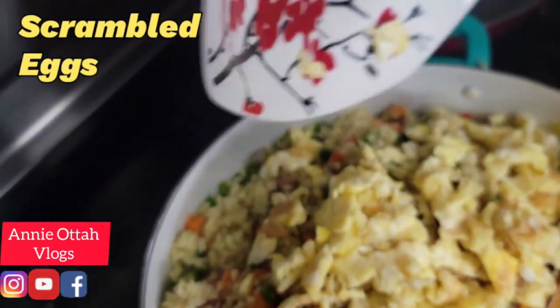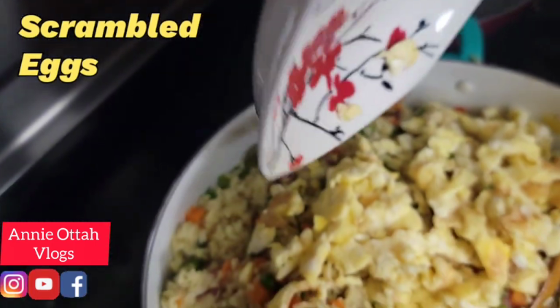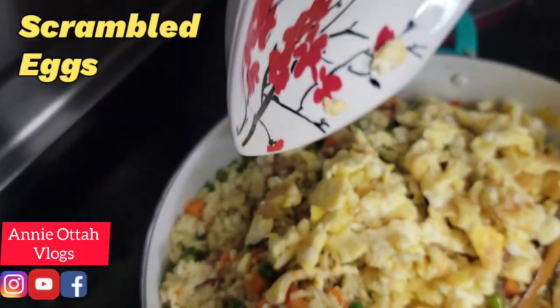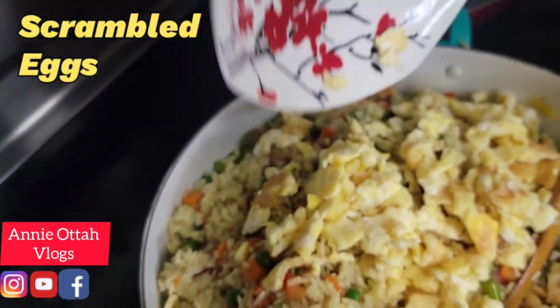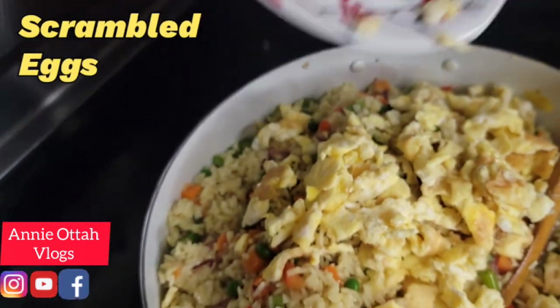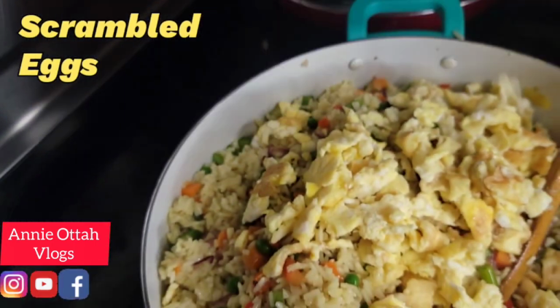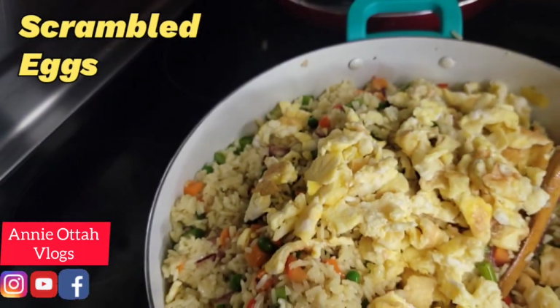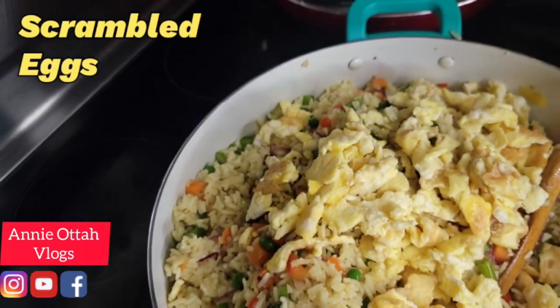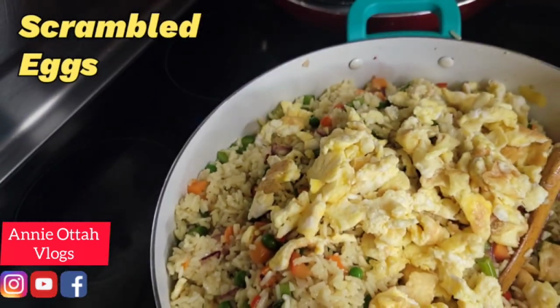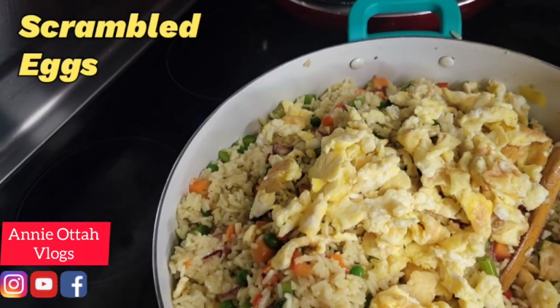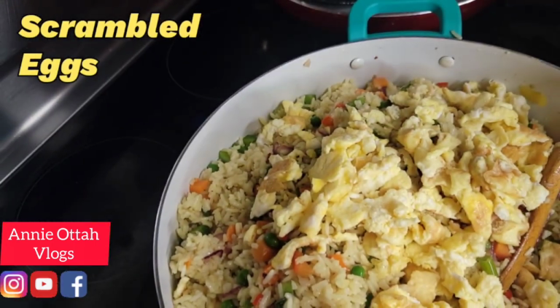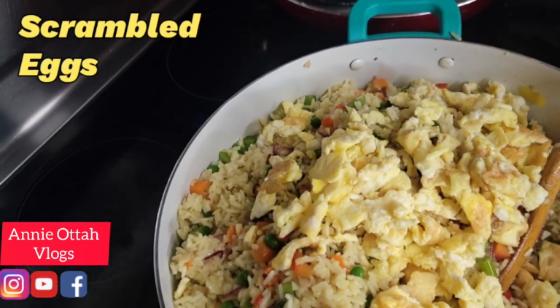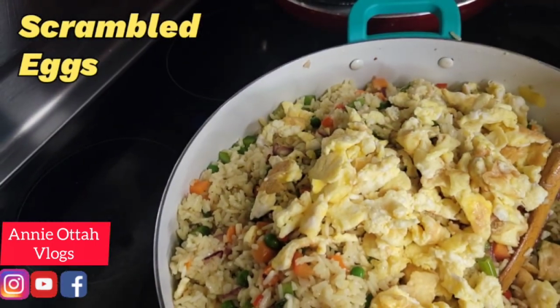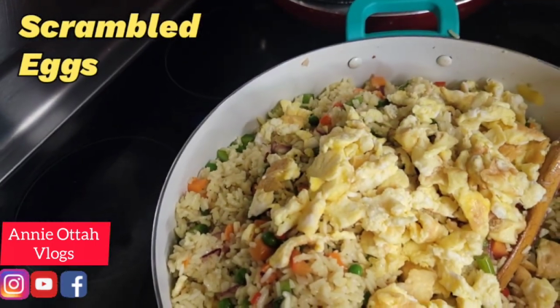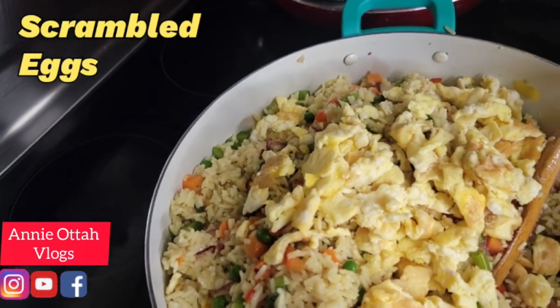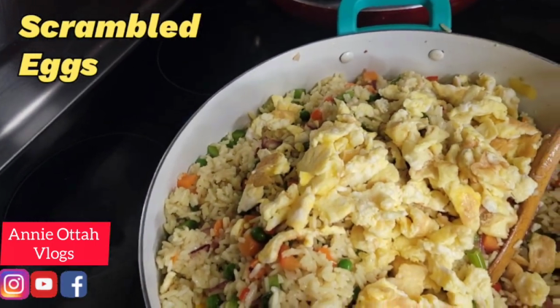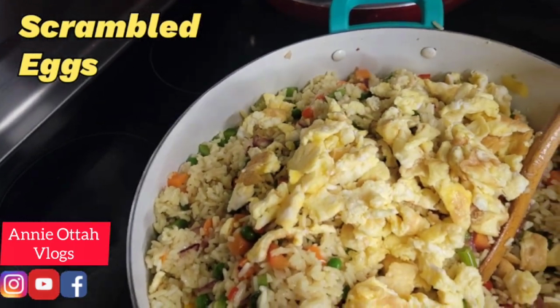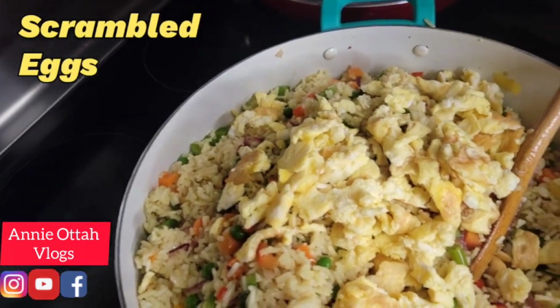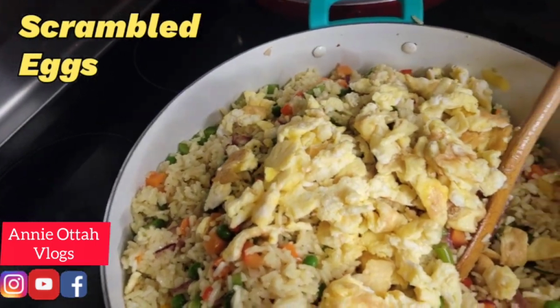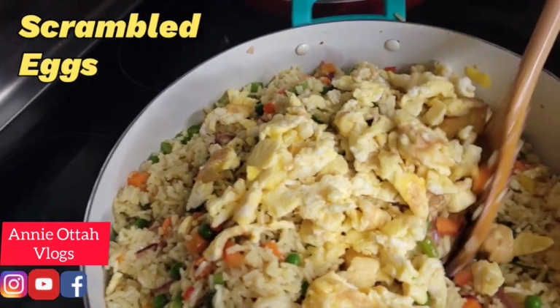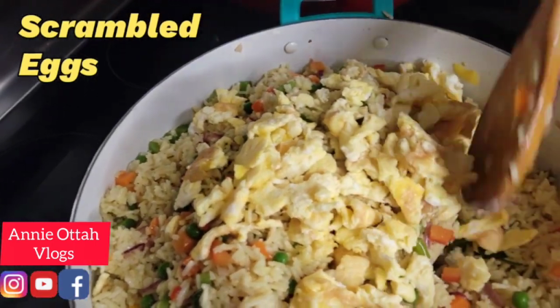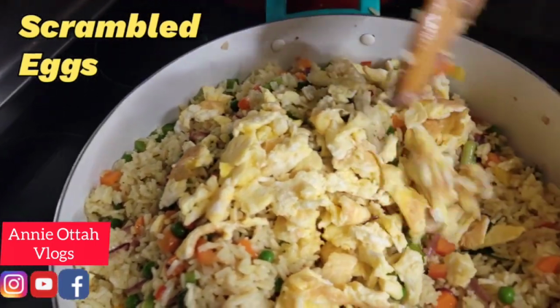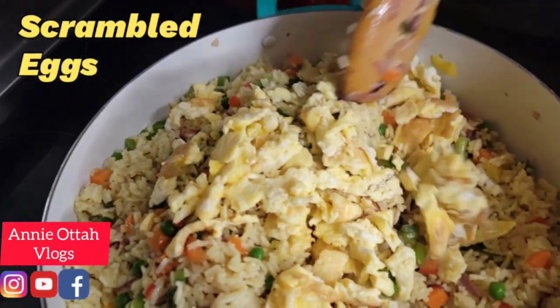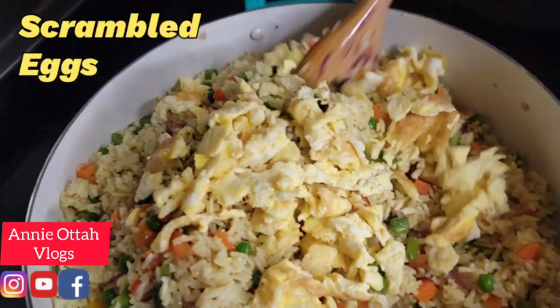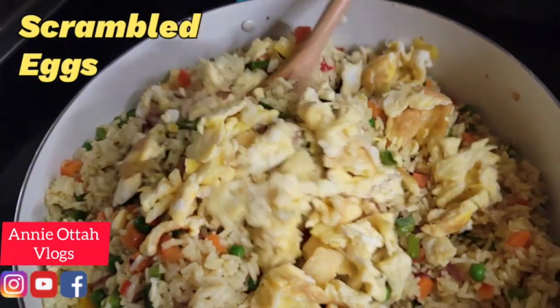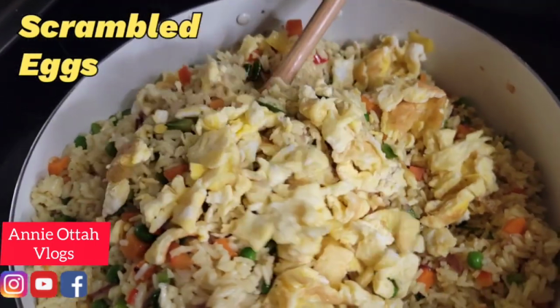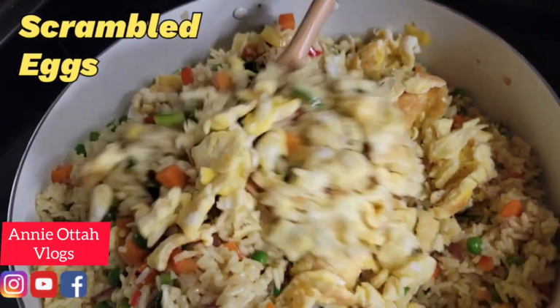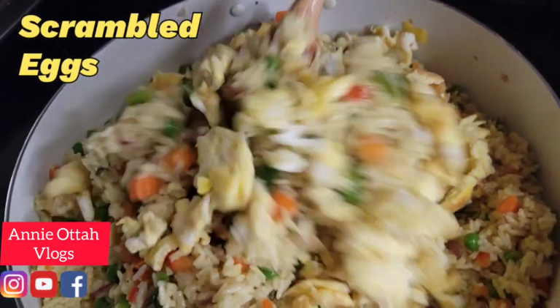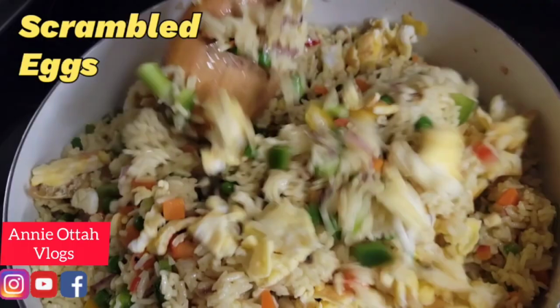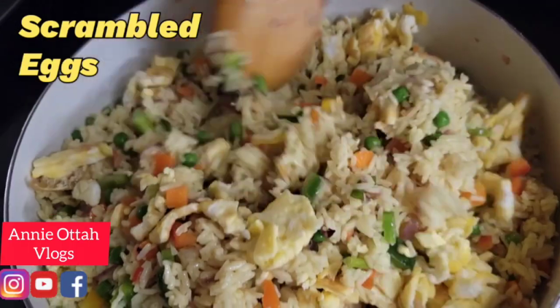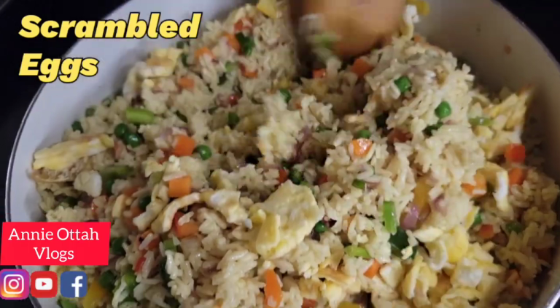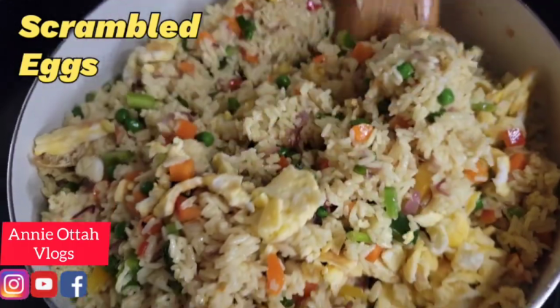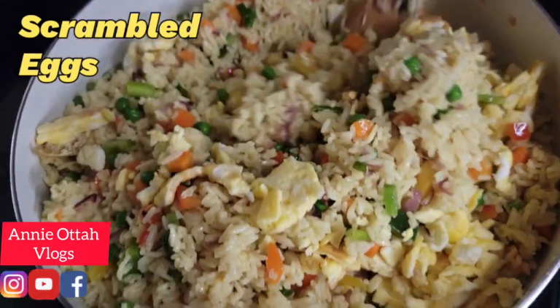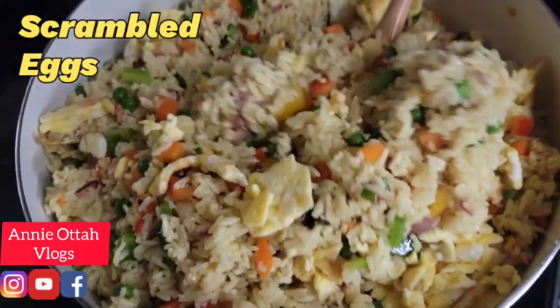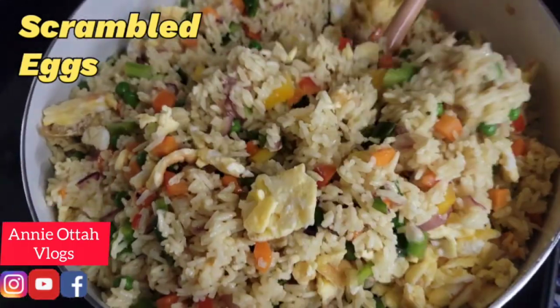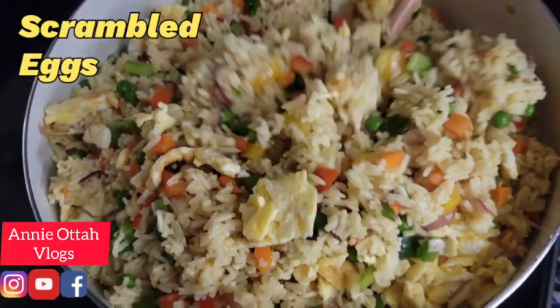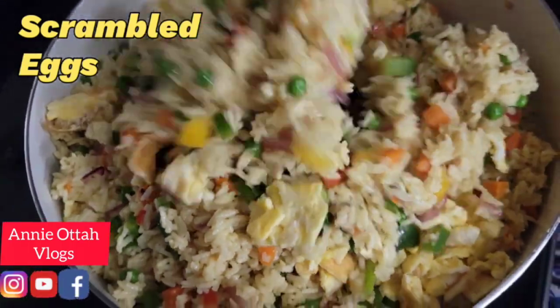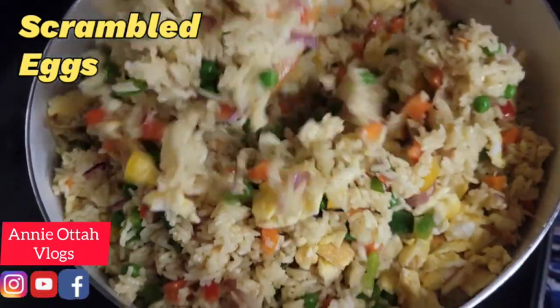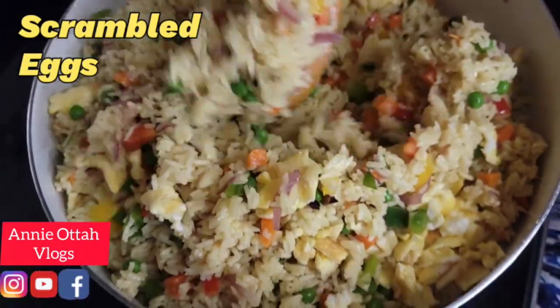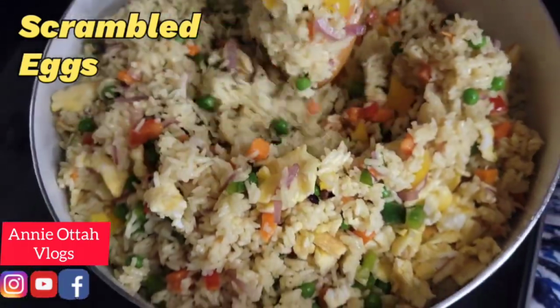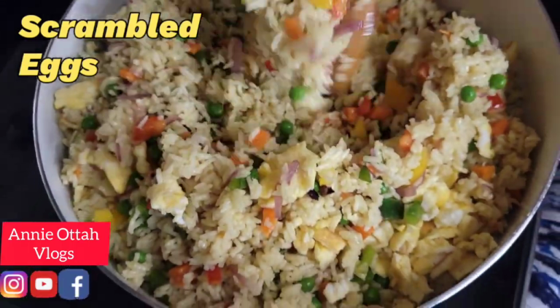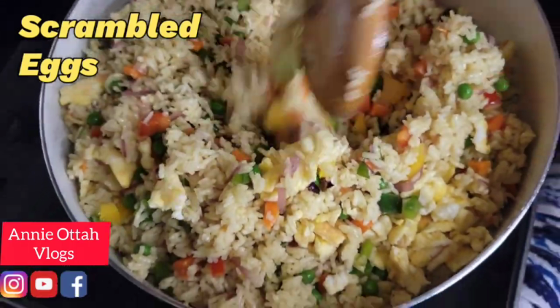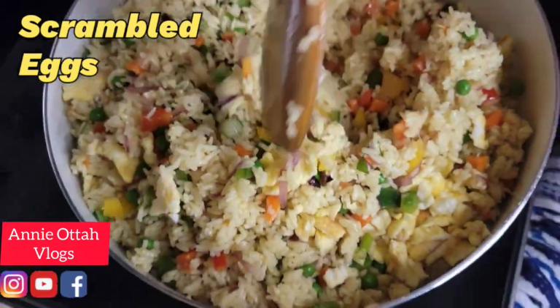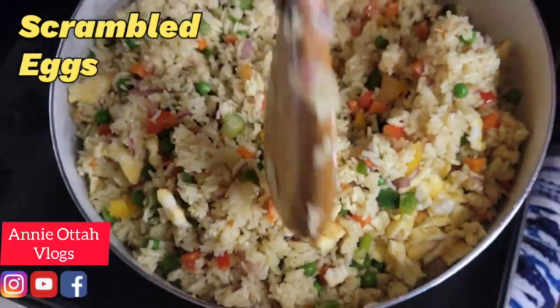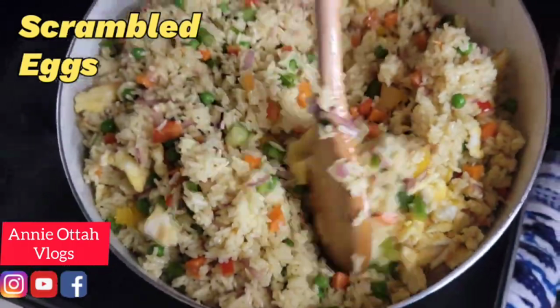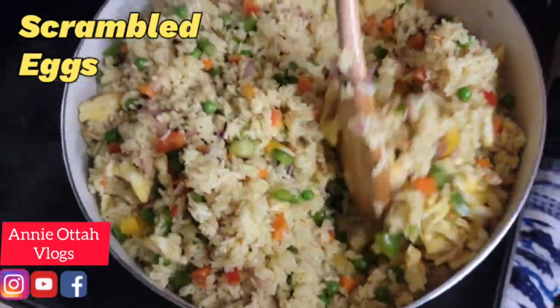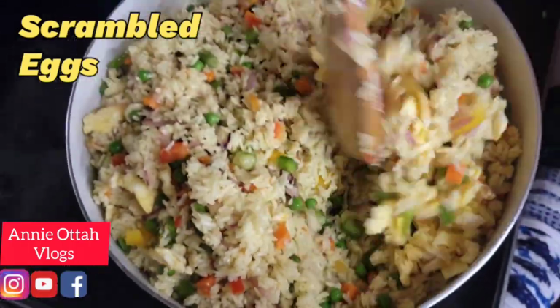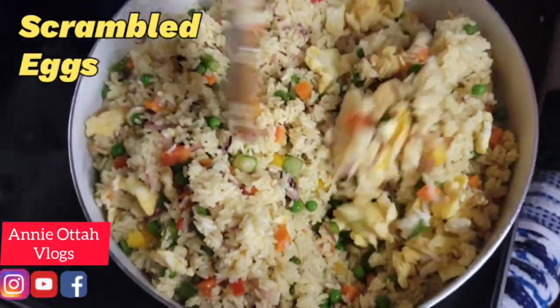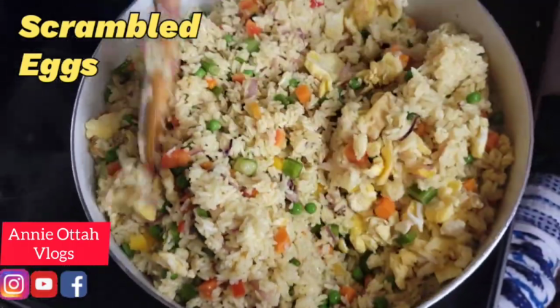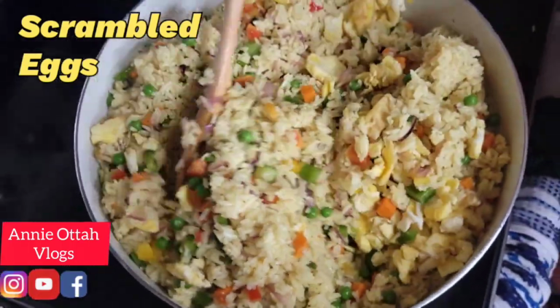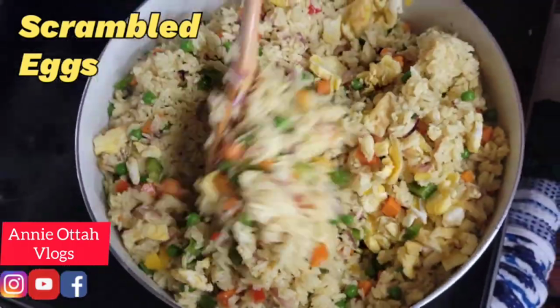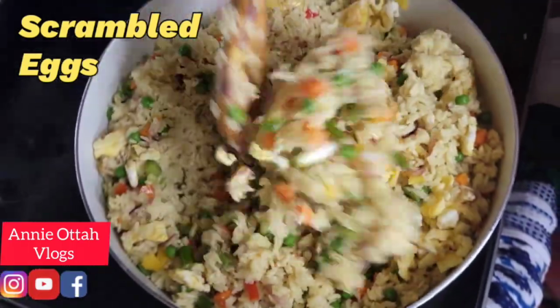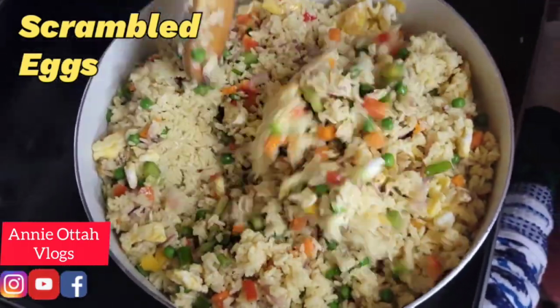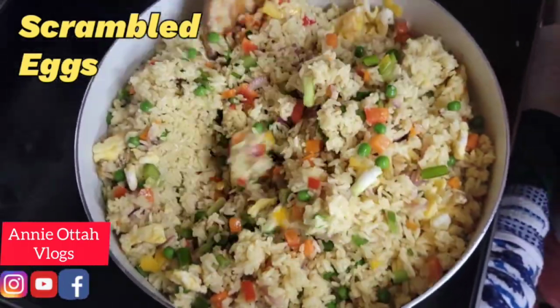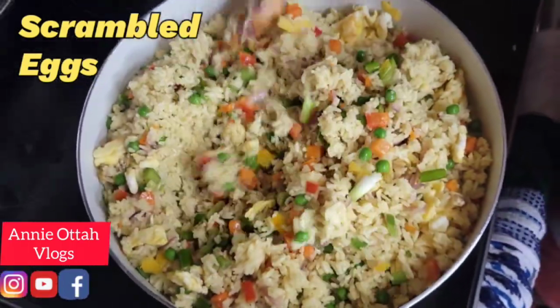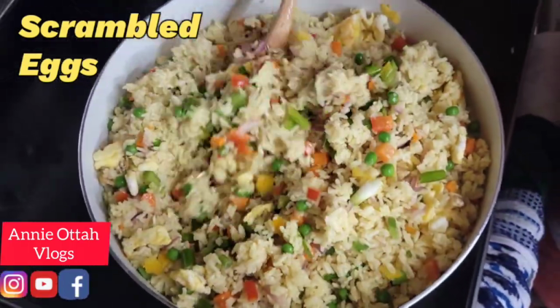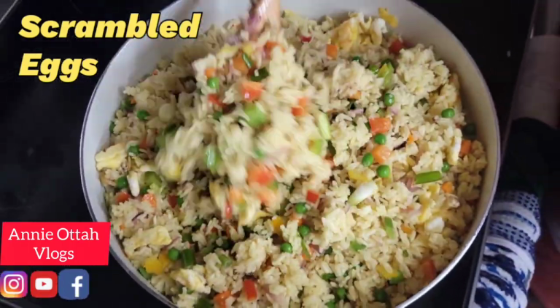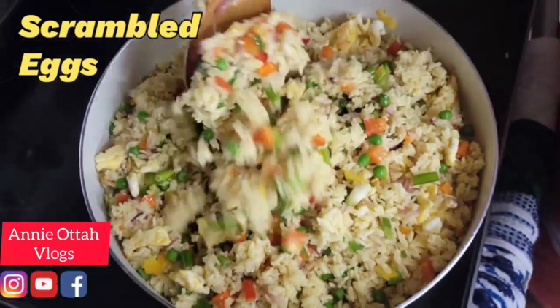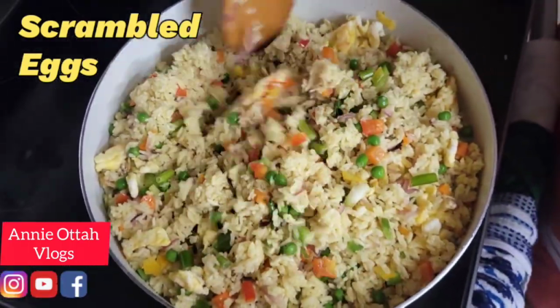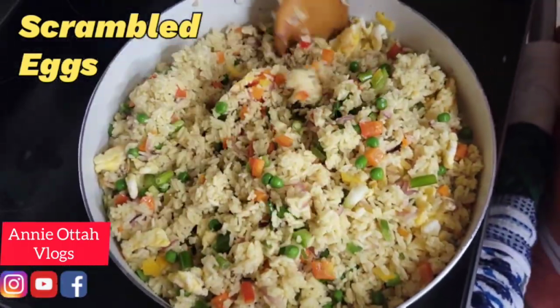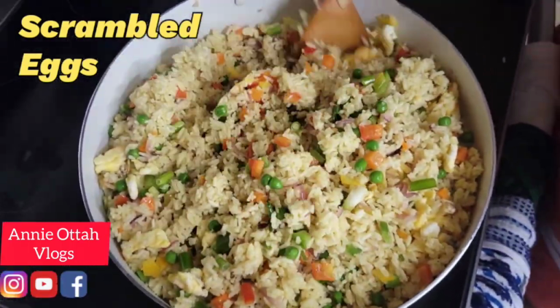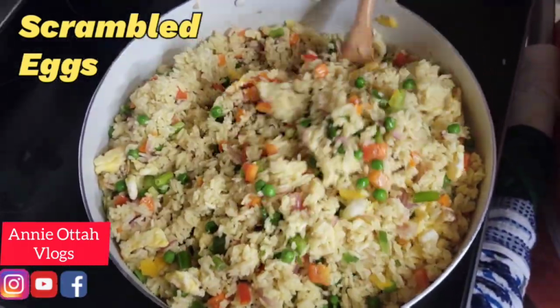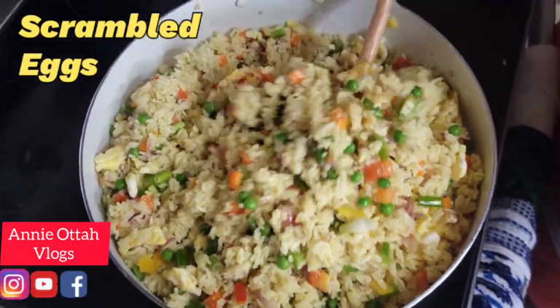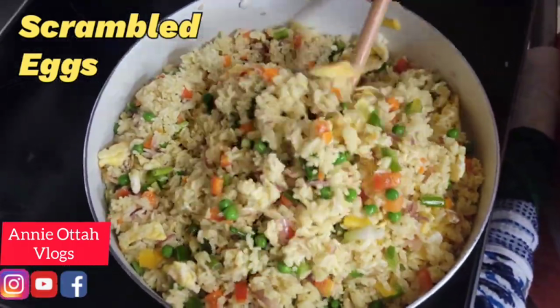This is optional — you don't have to have it. But for me, yeah, I love it that way.